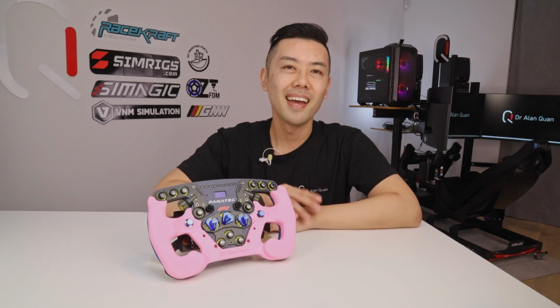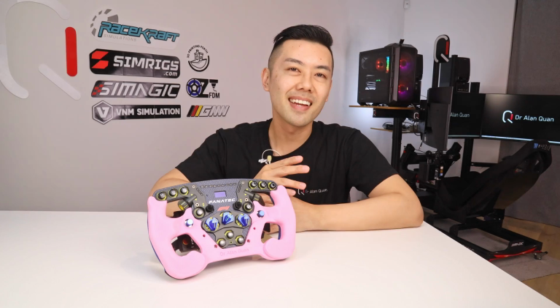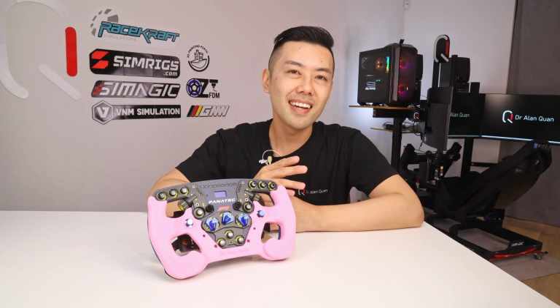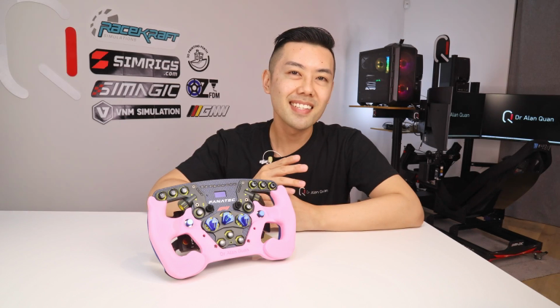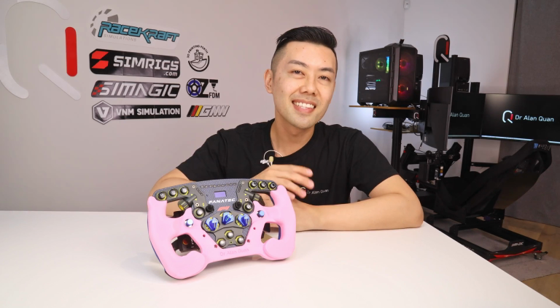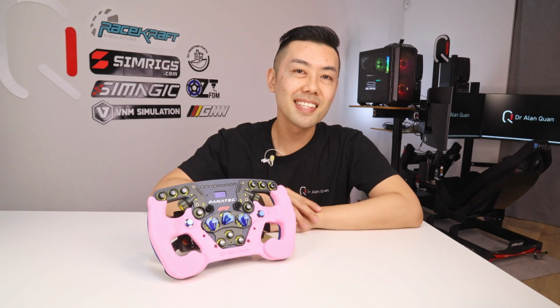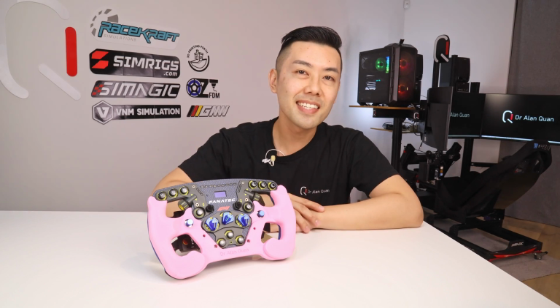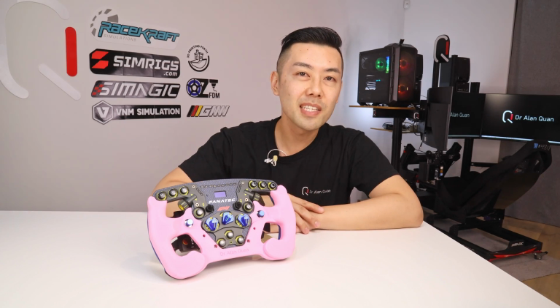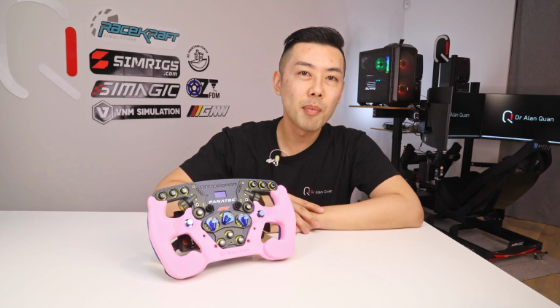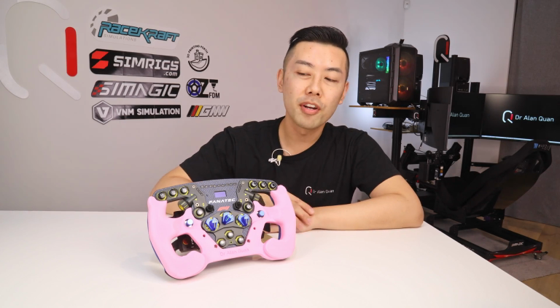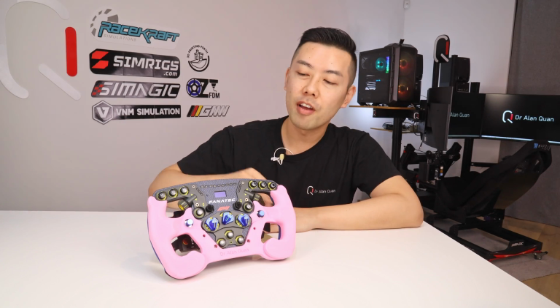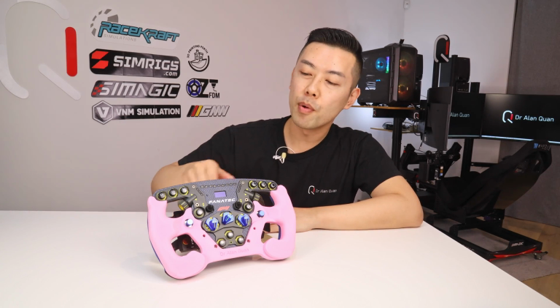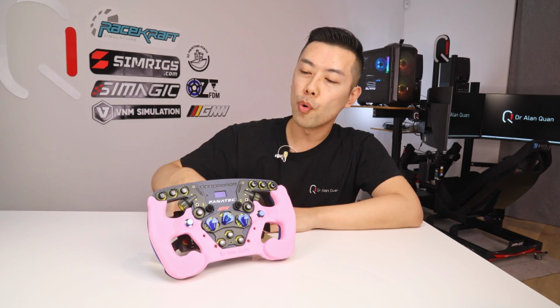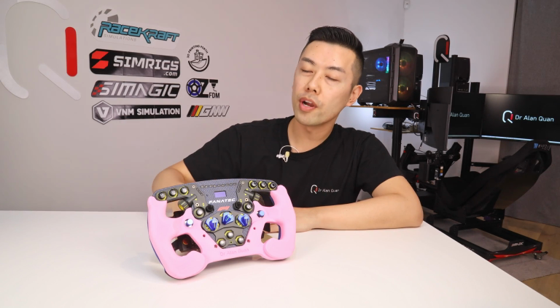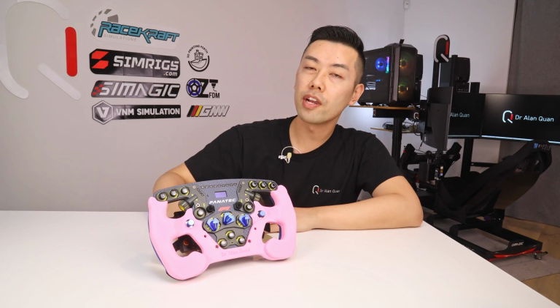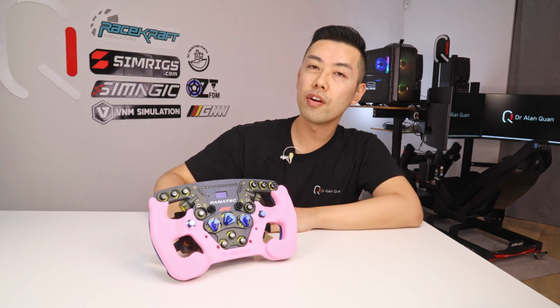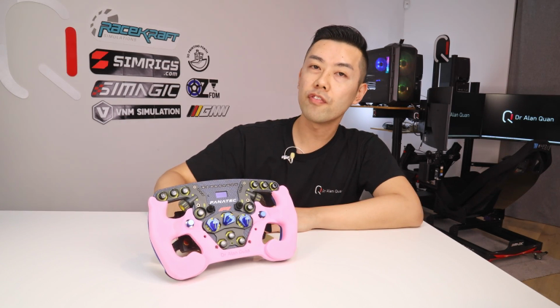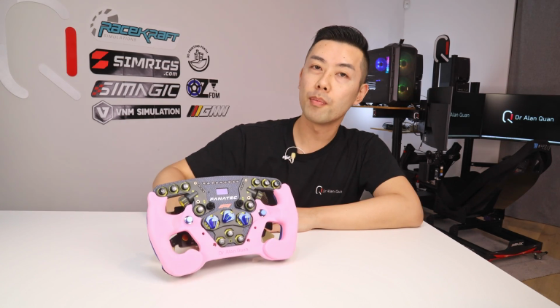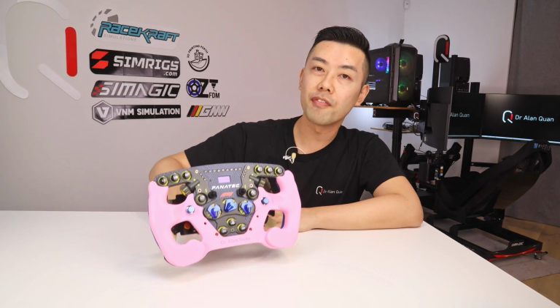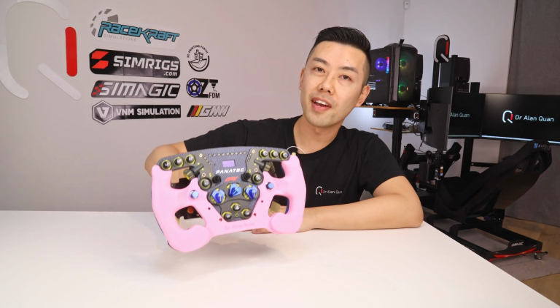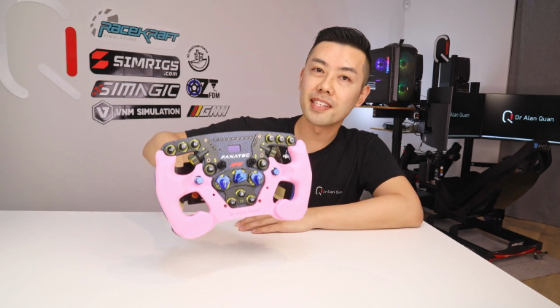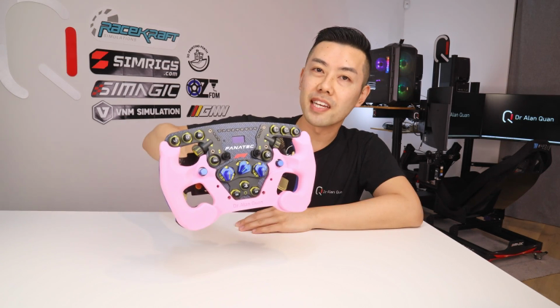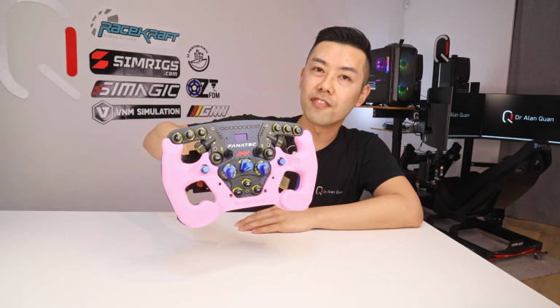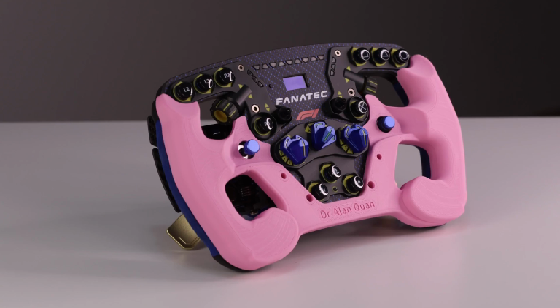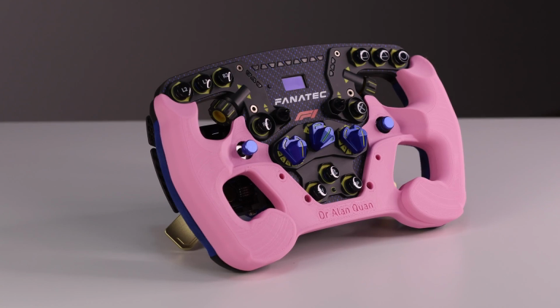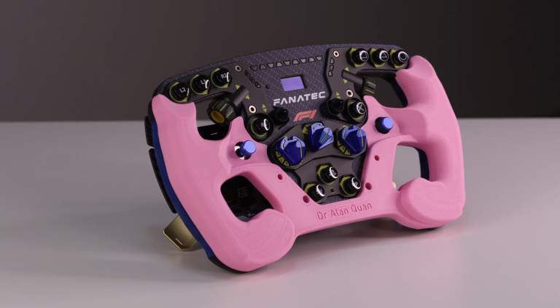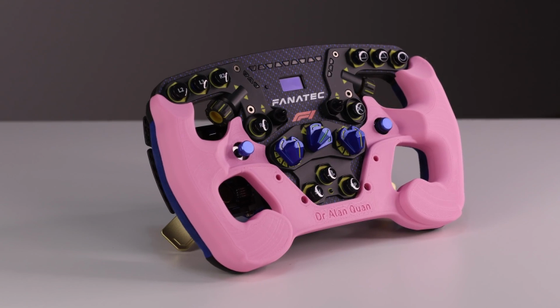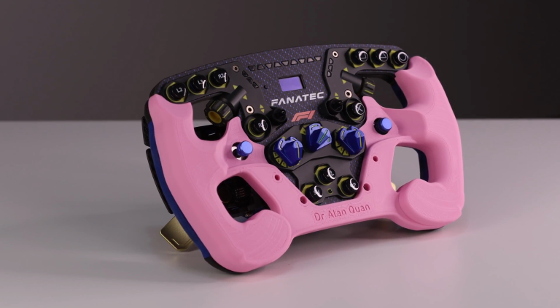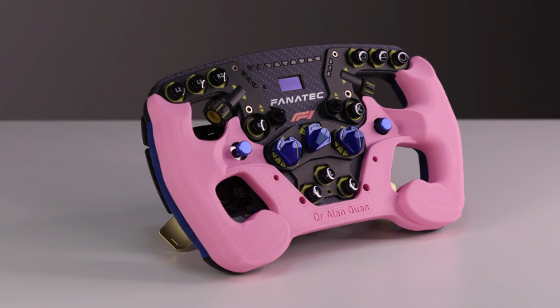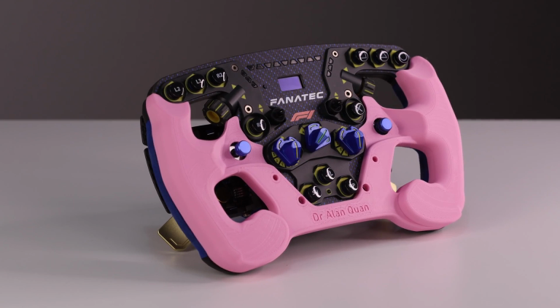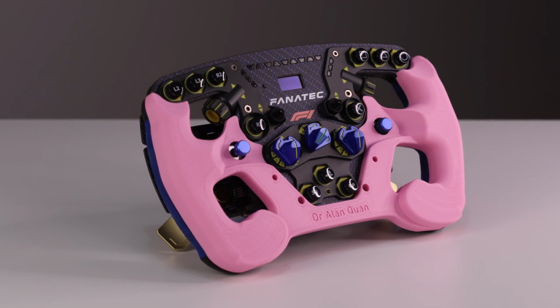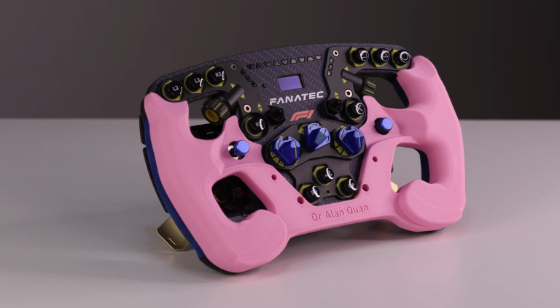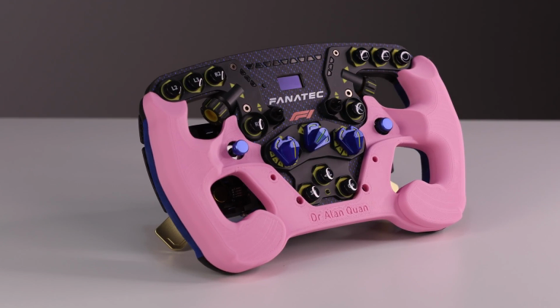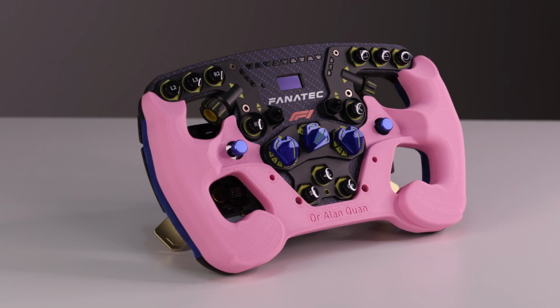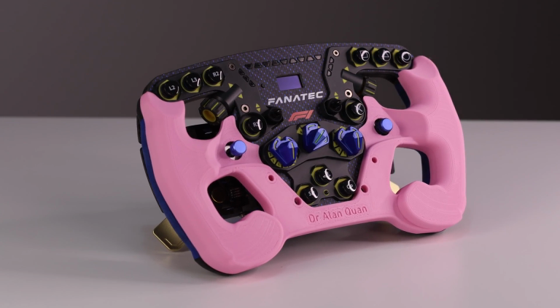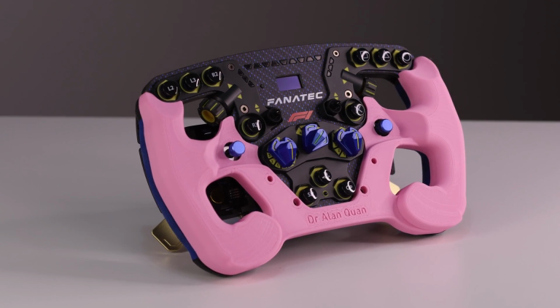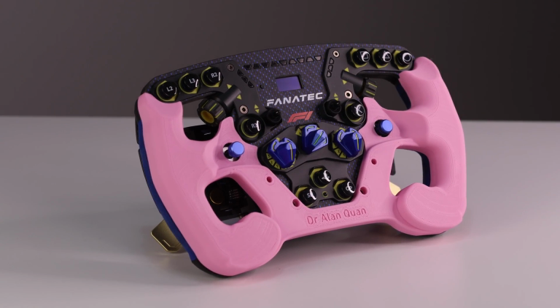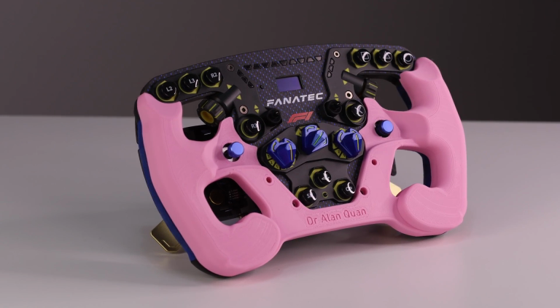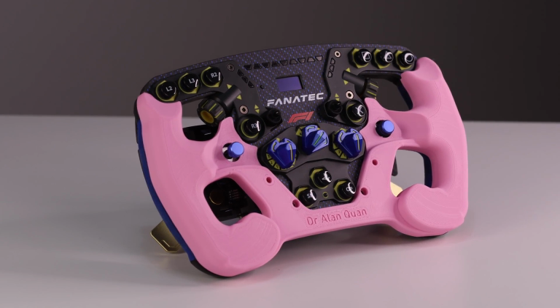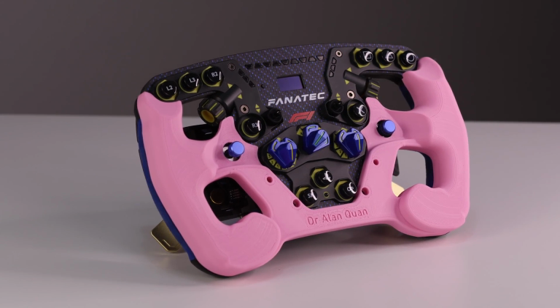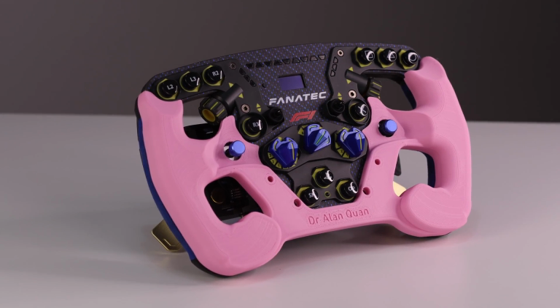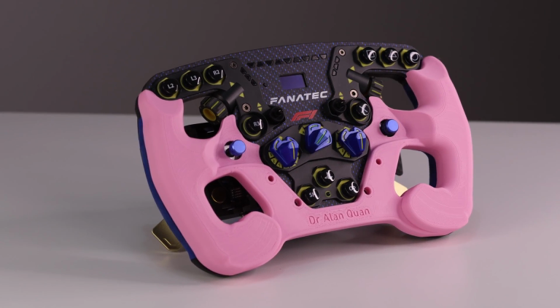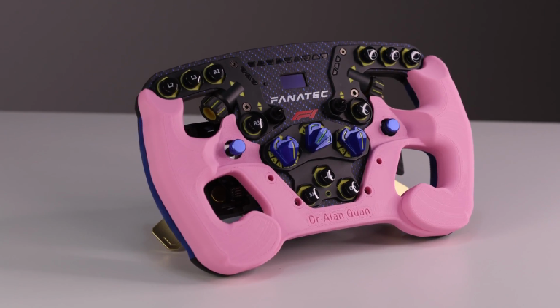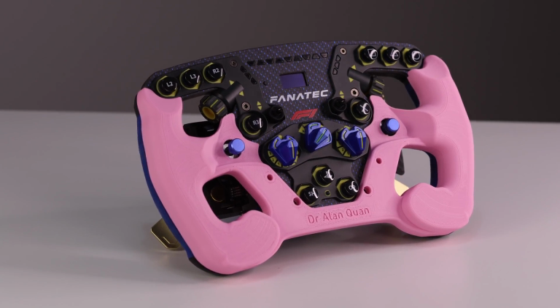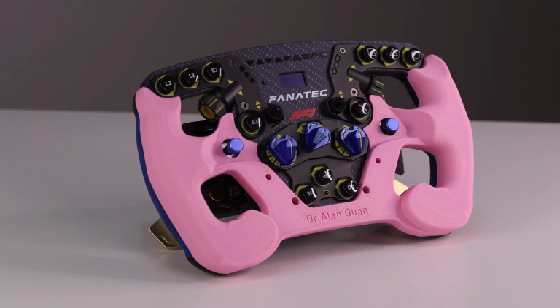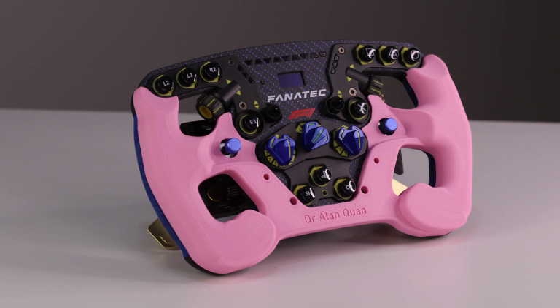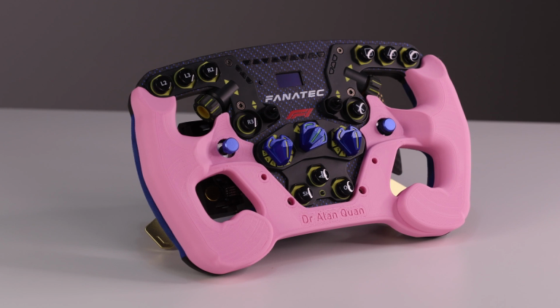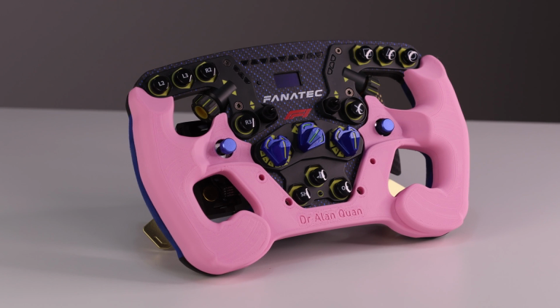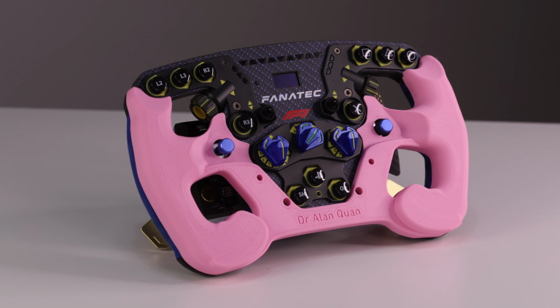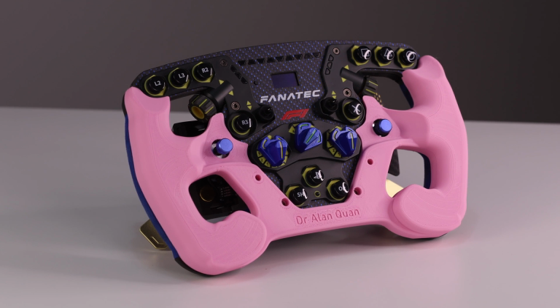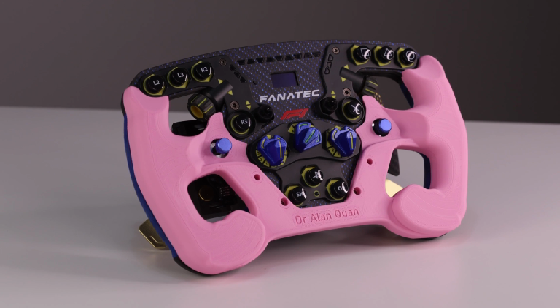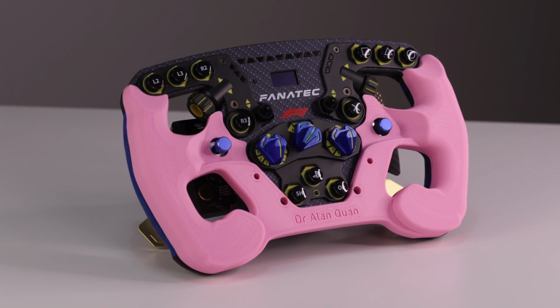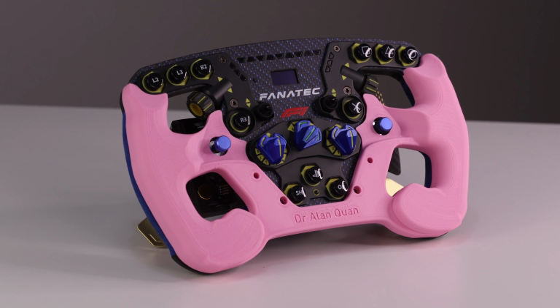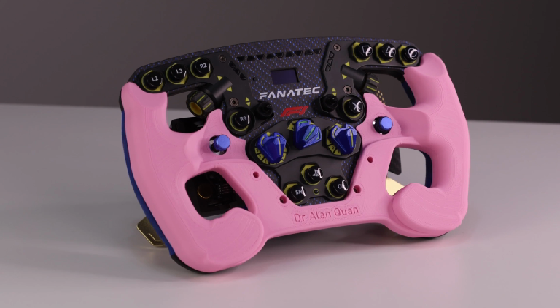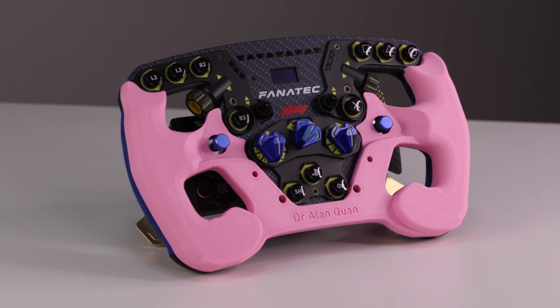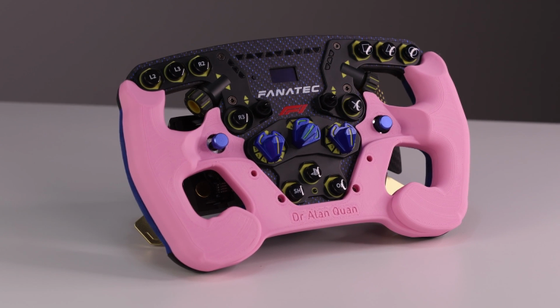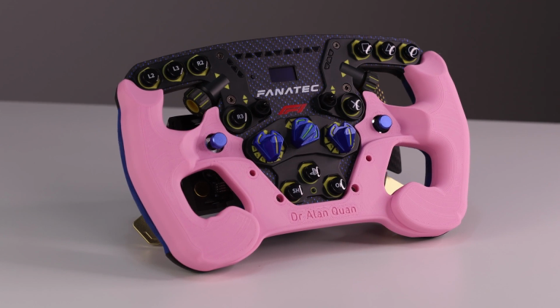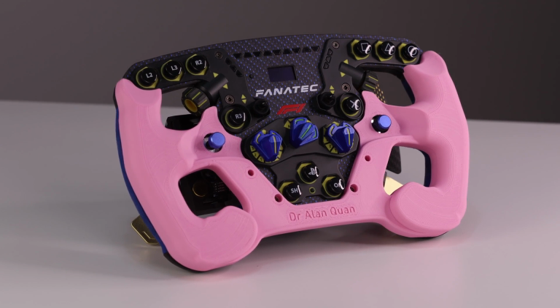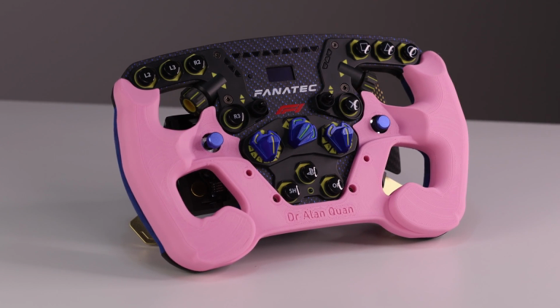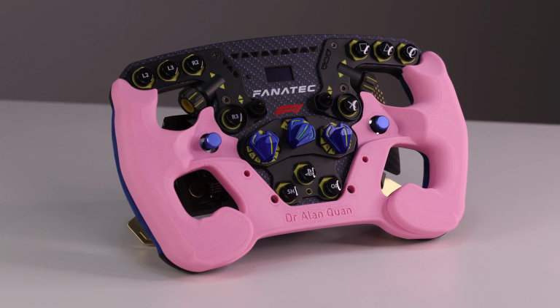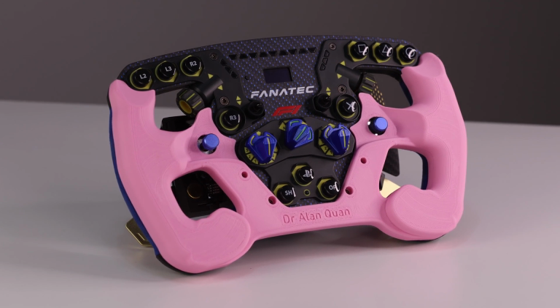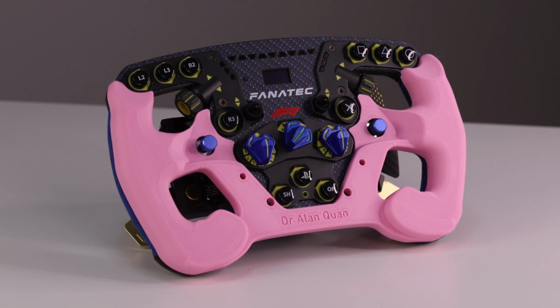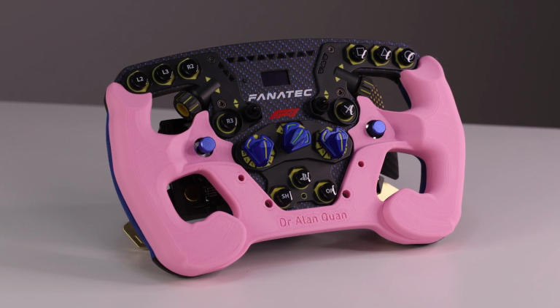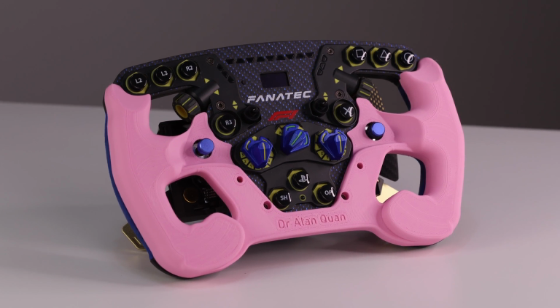Hey guys, this is a mod I've been working on for my Fanatec Formula V2 rim, and I wanted to talk to you guys about why and also how.